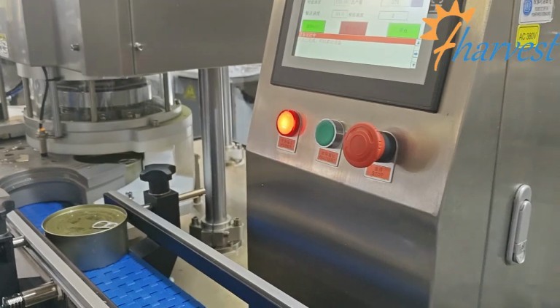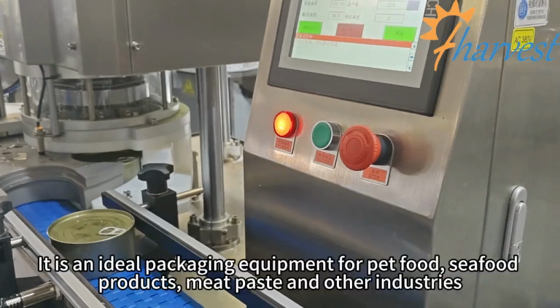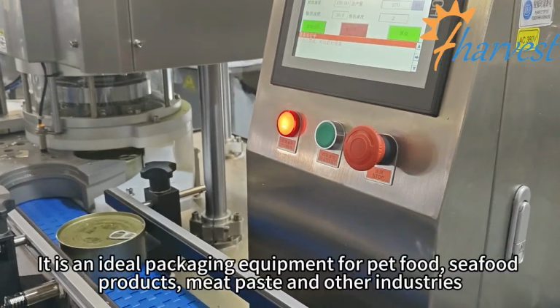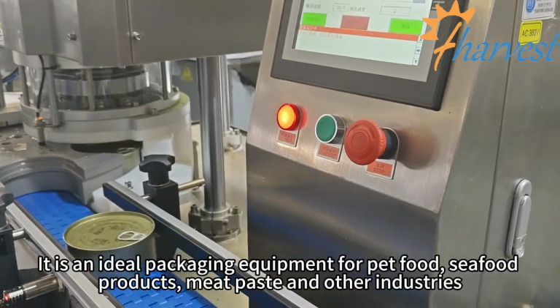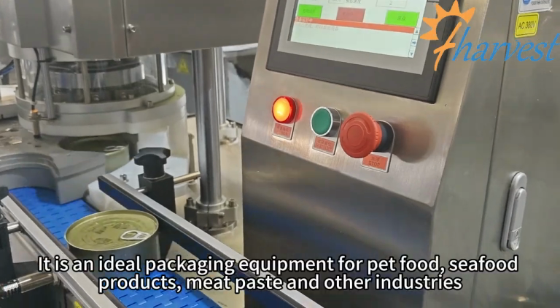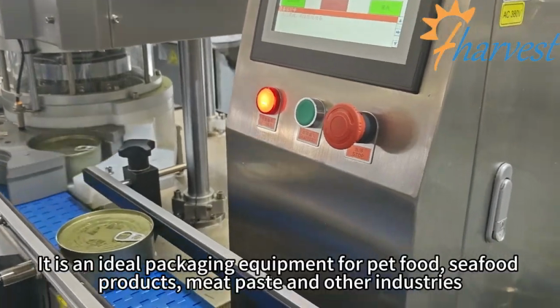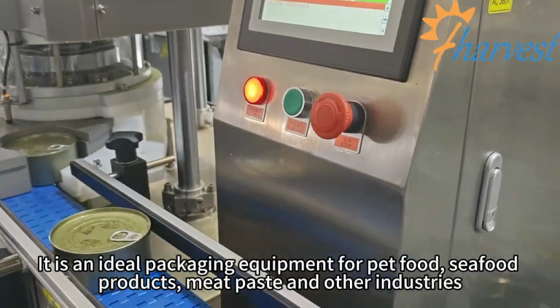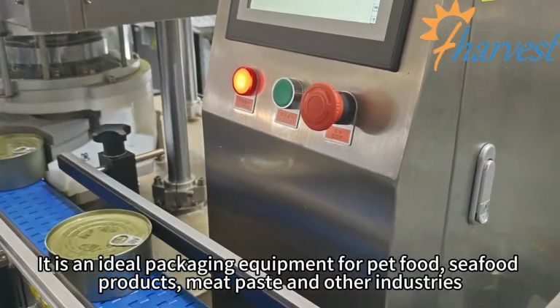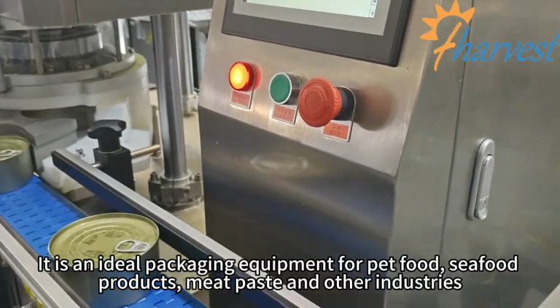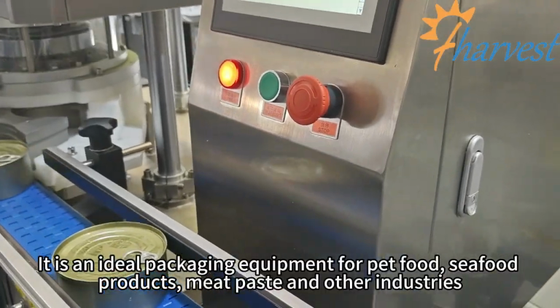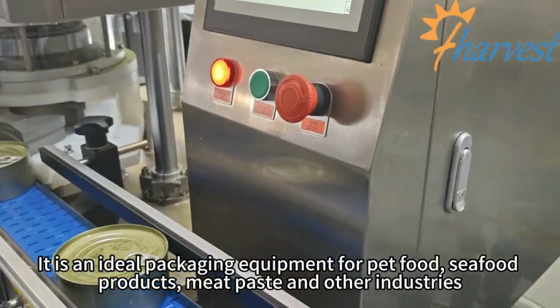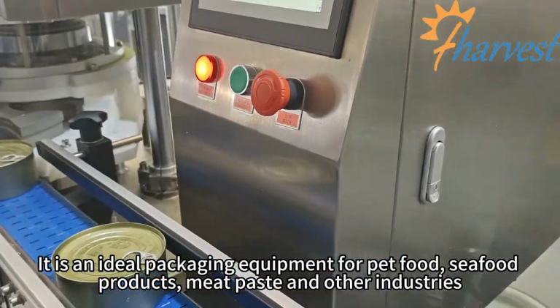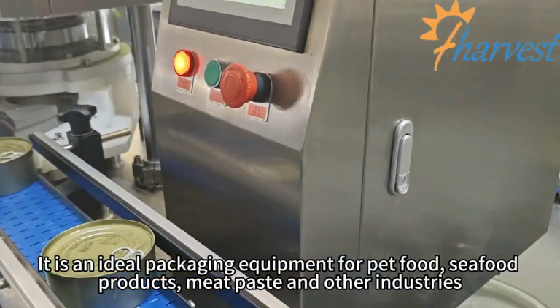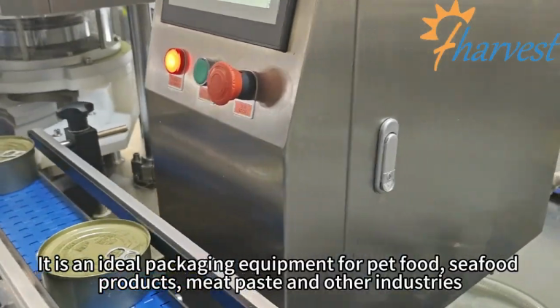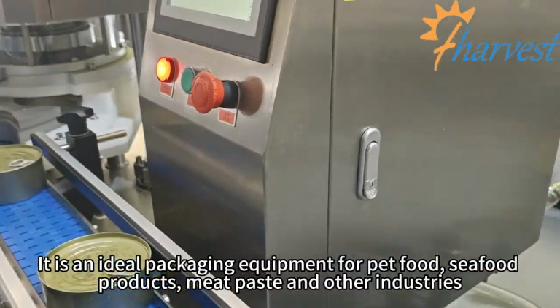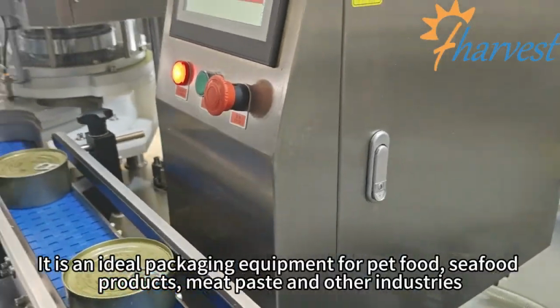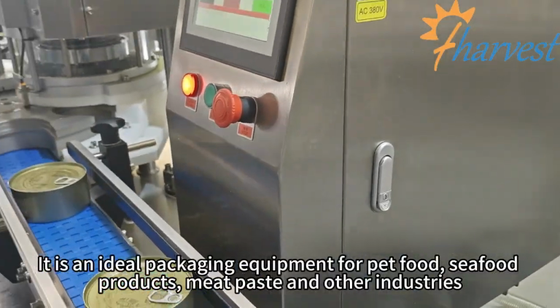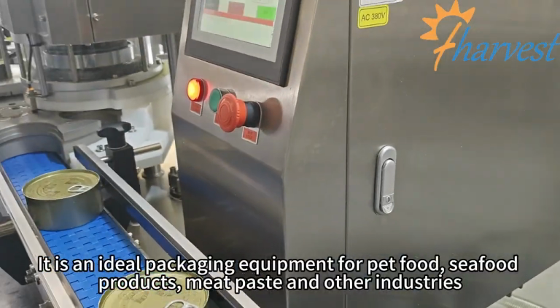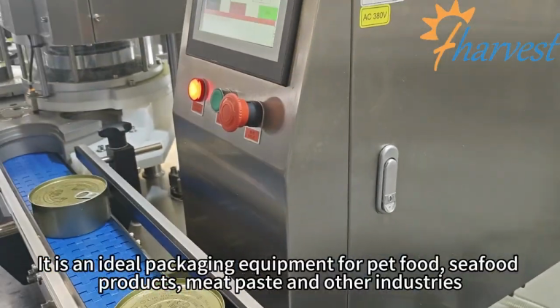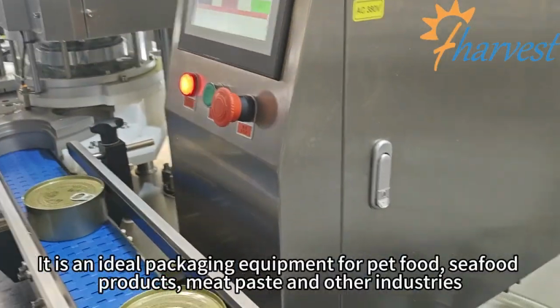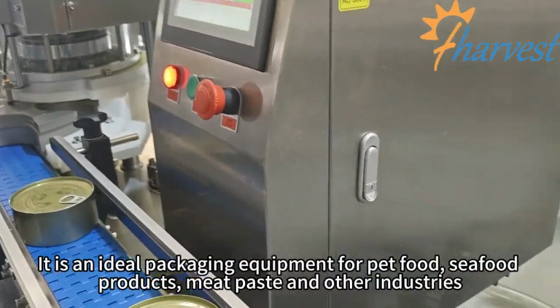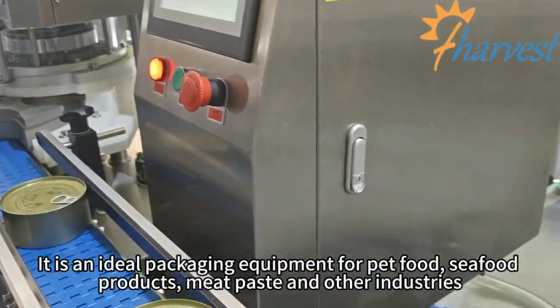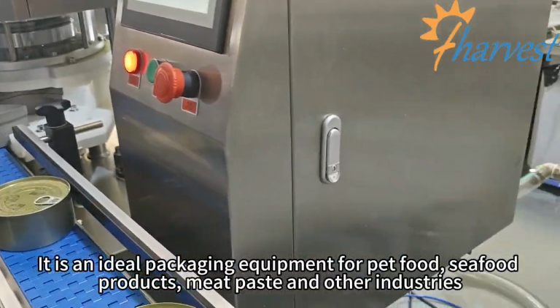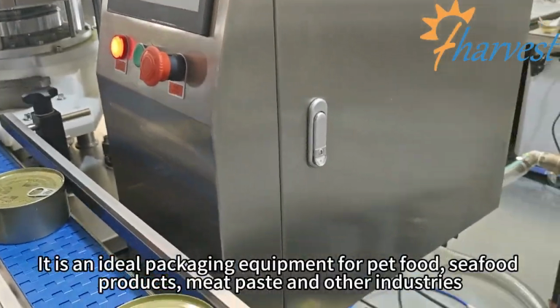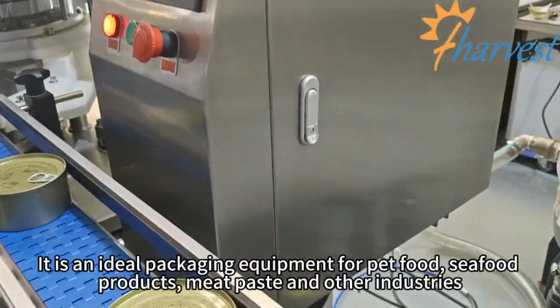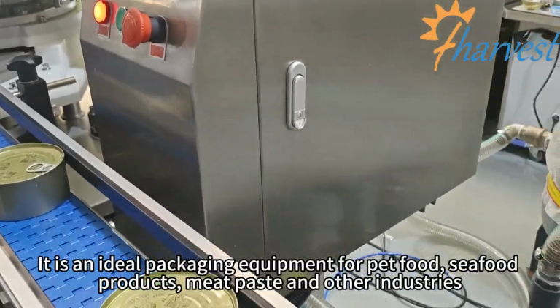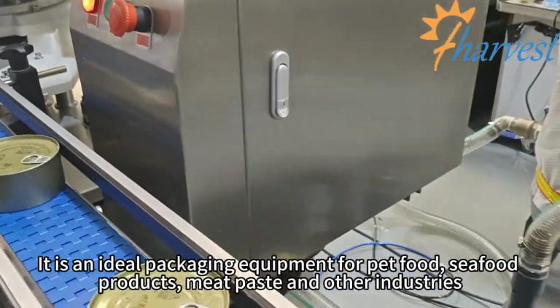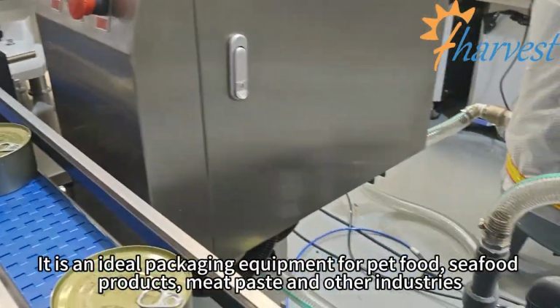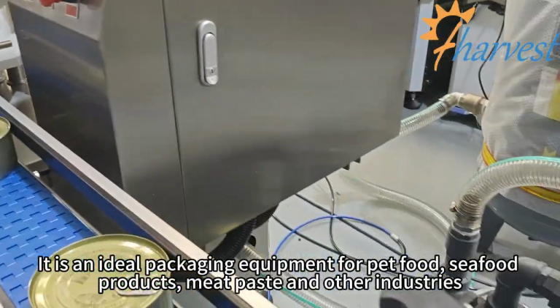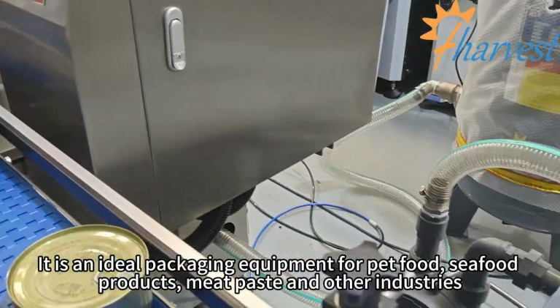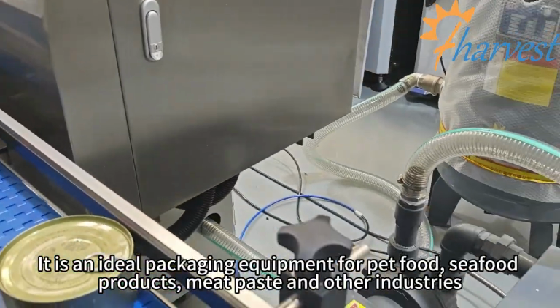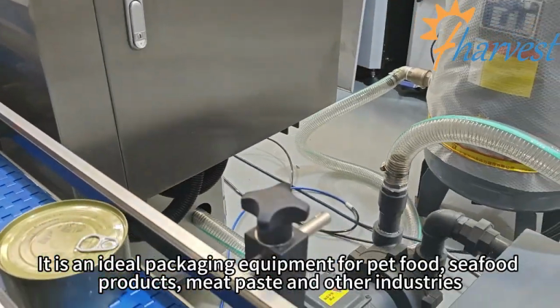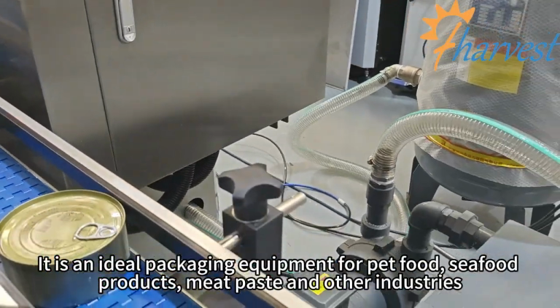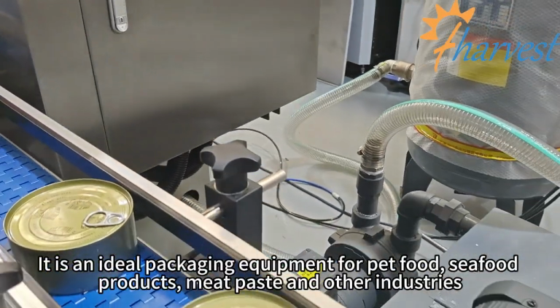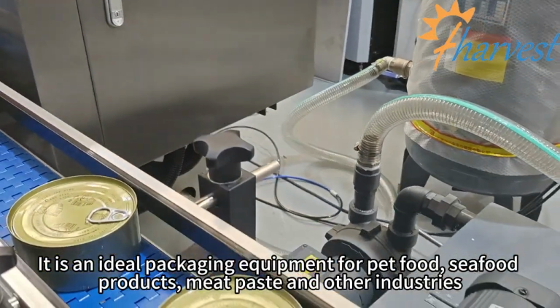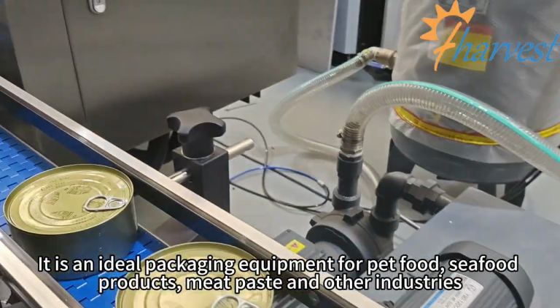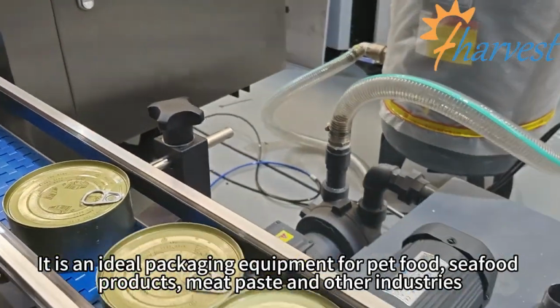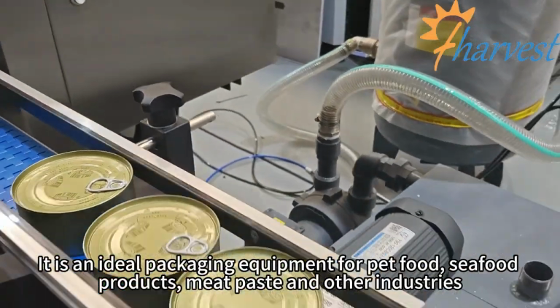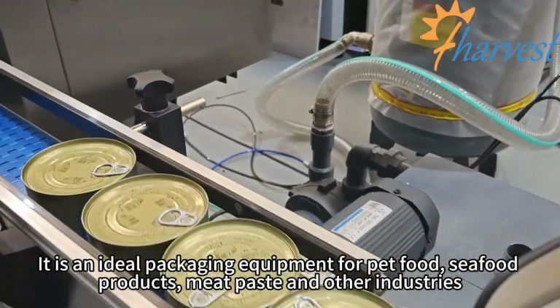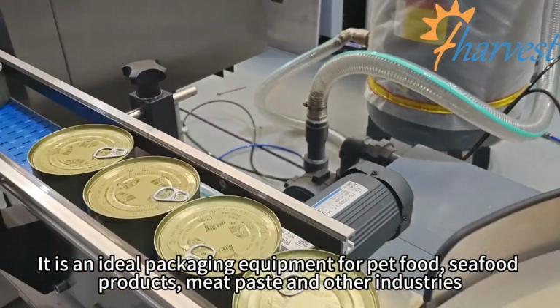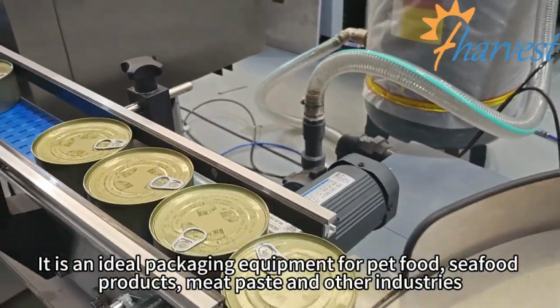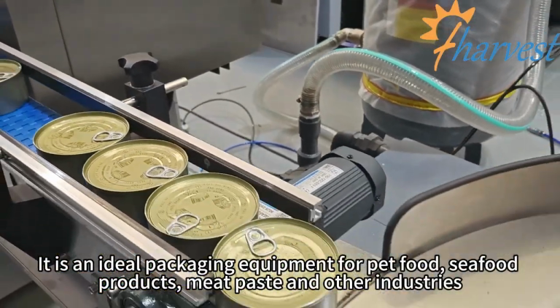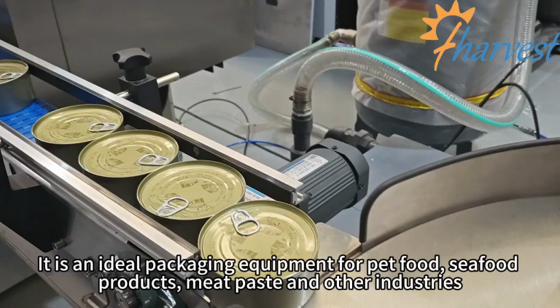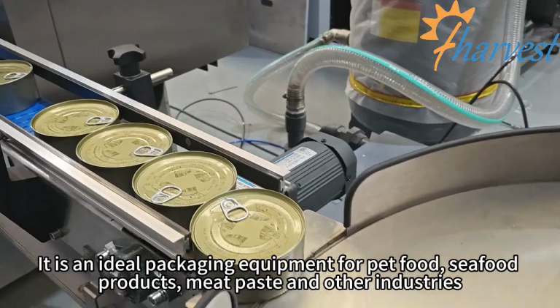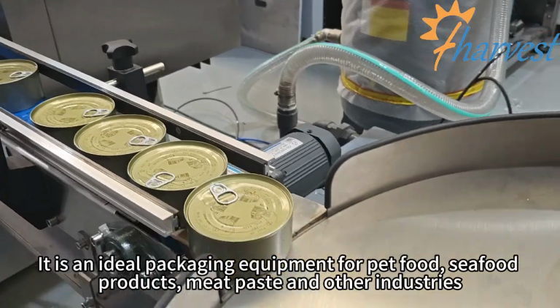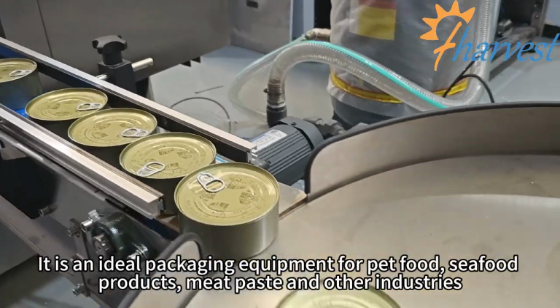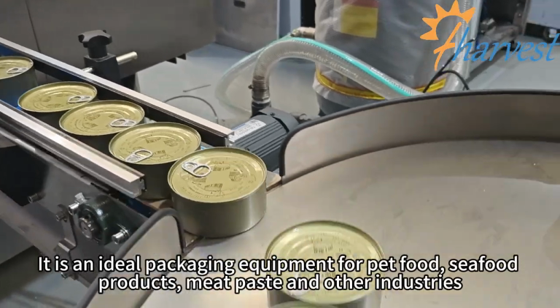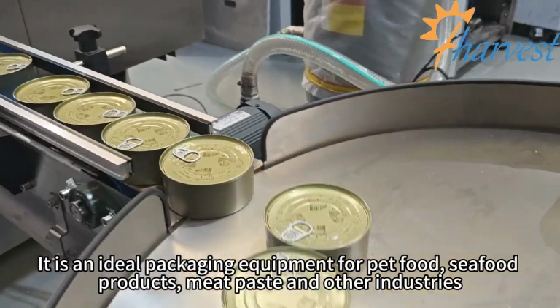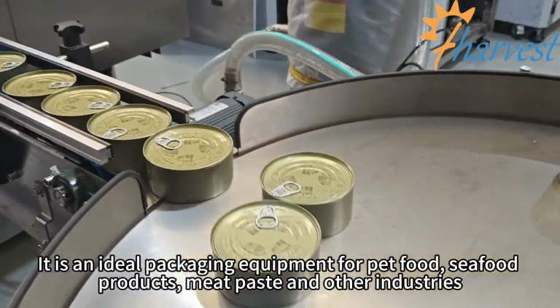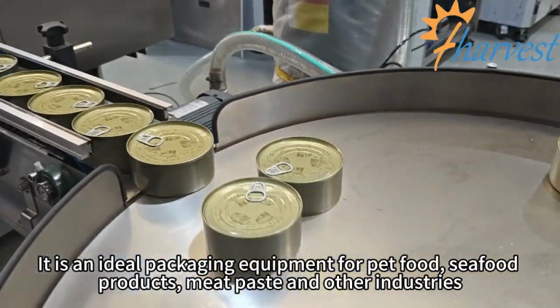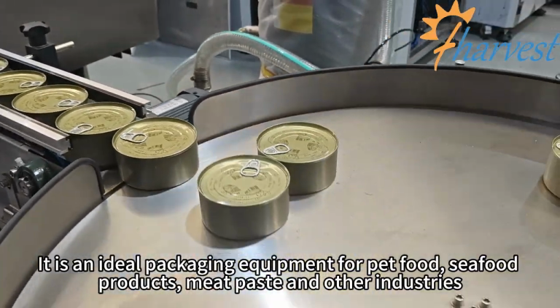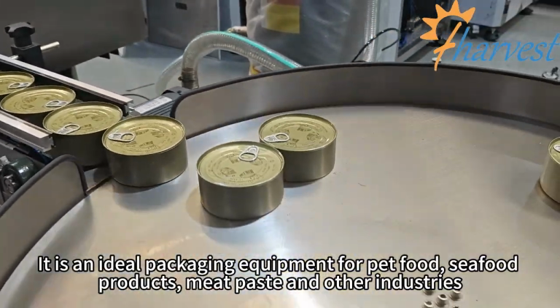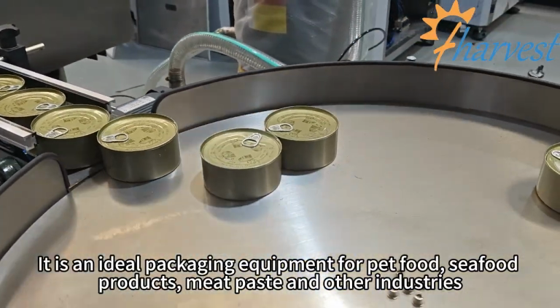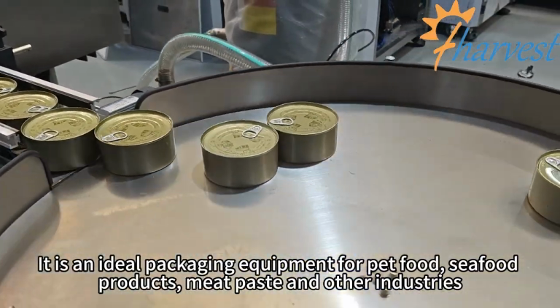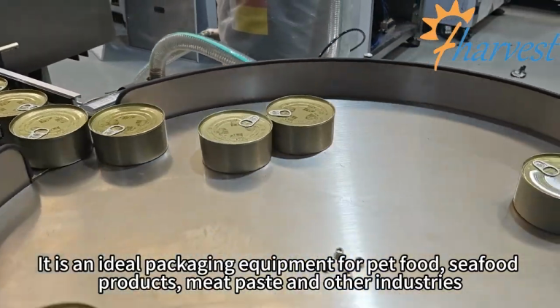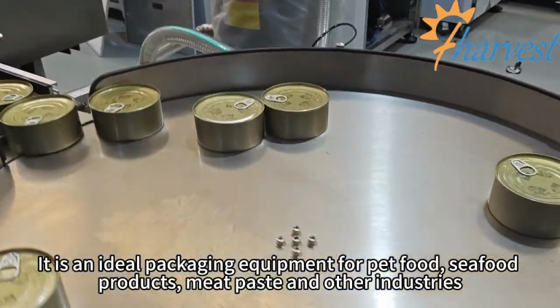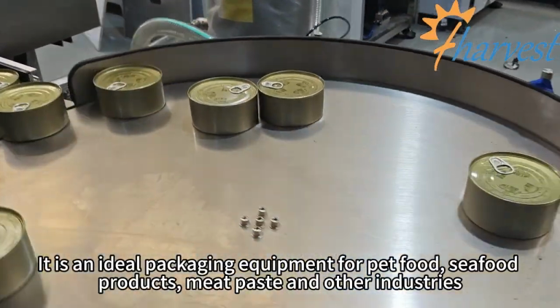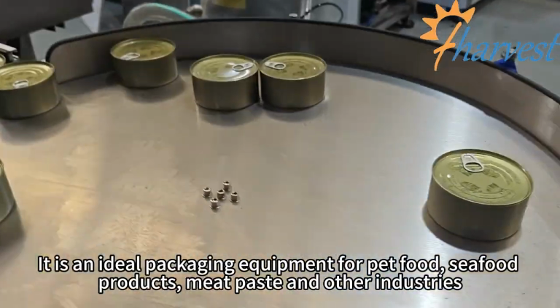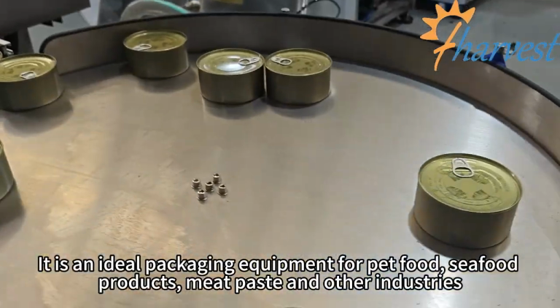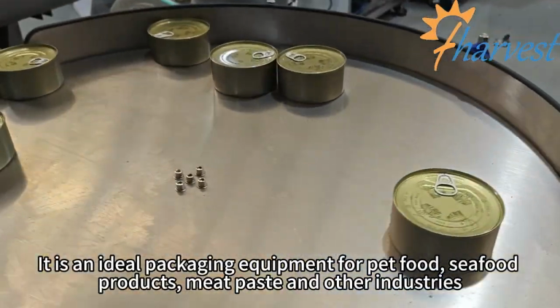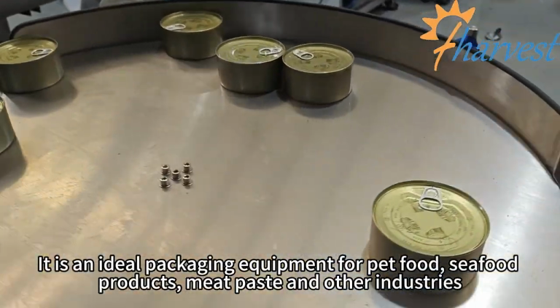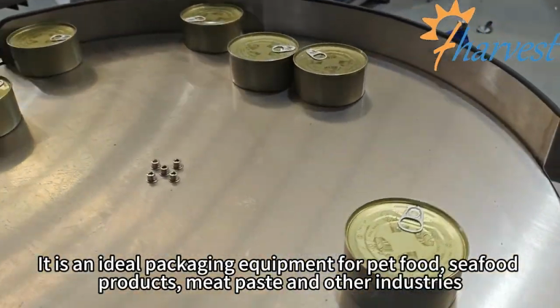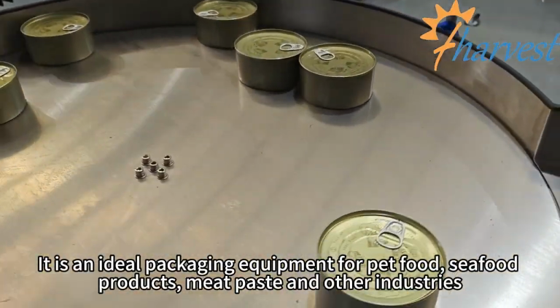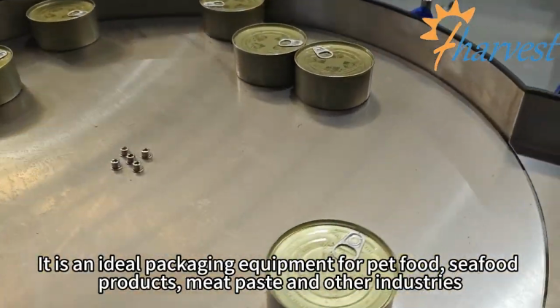It is an ideal packaging equipment for pet food, seafood, meat paste, and other industries.